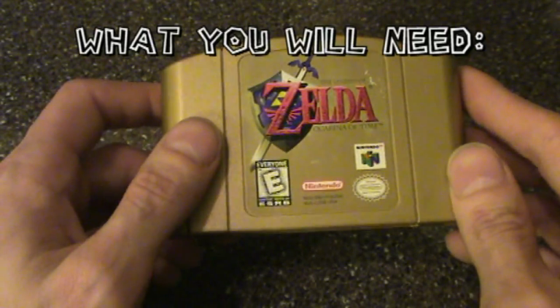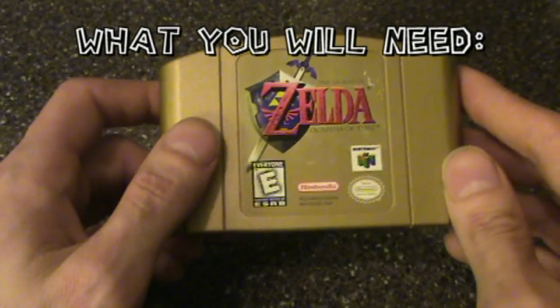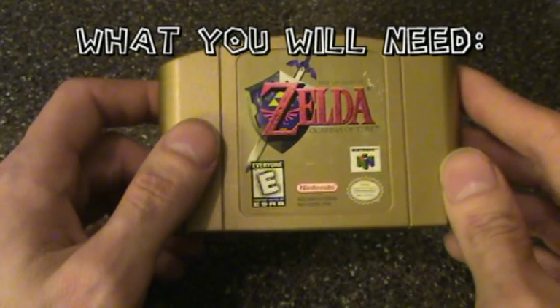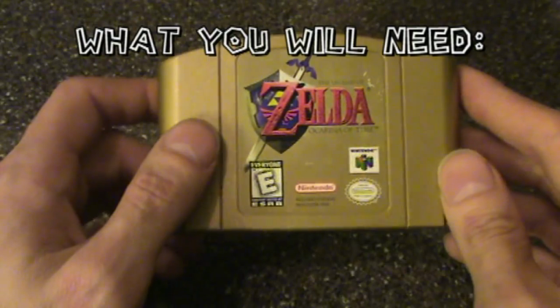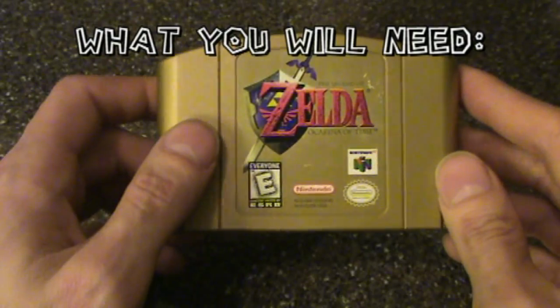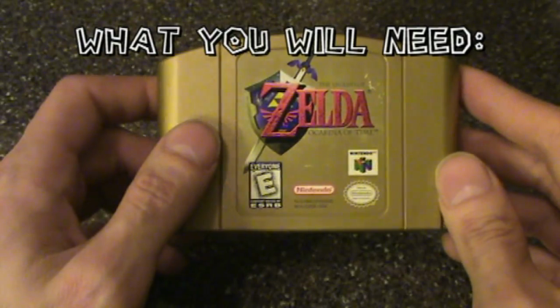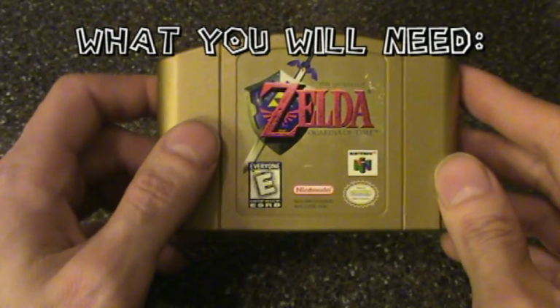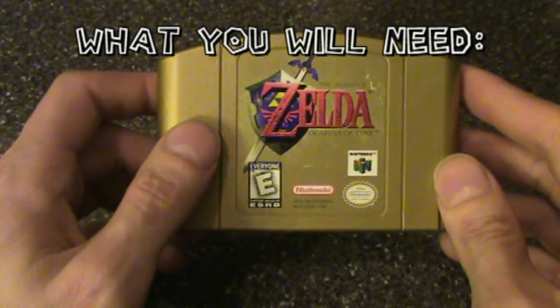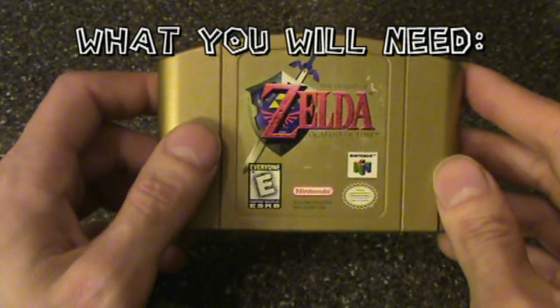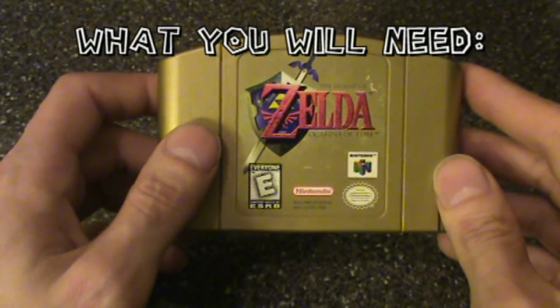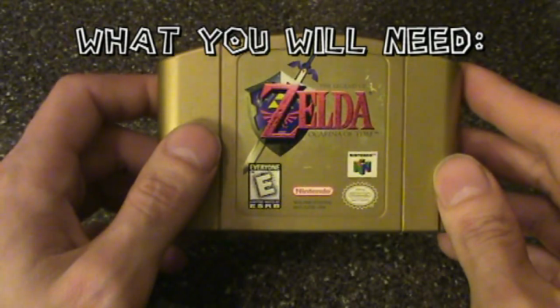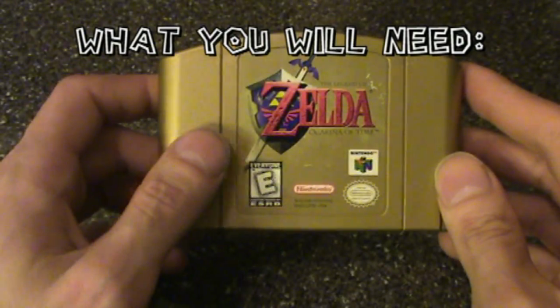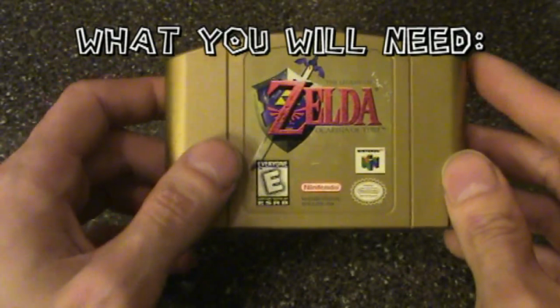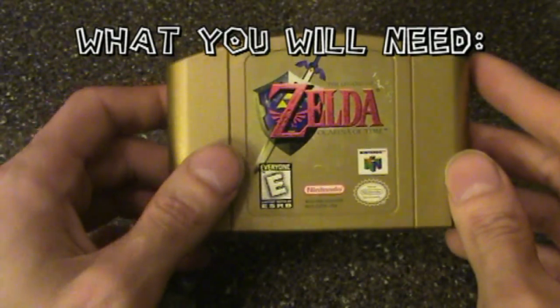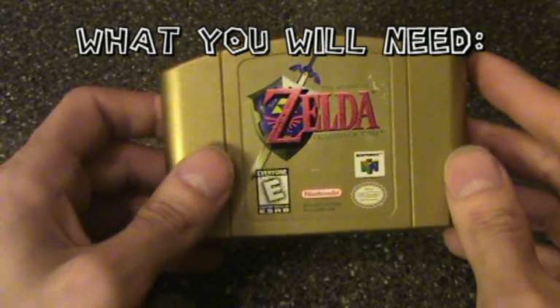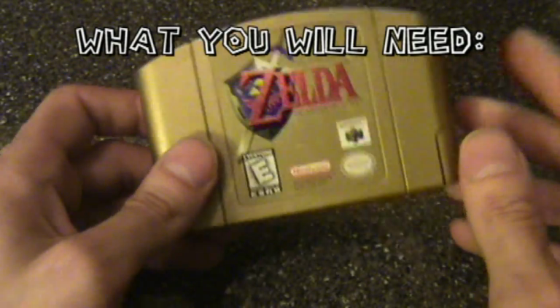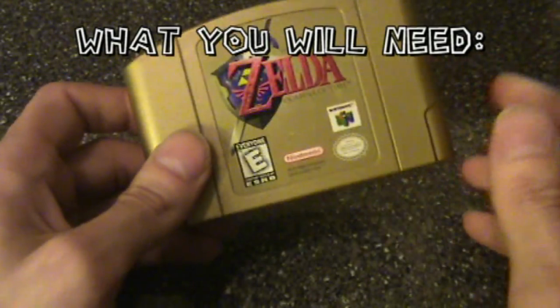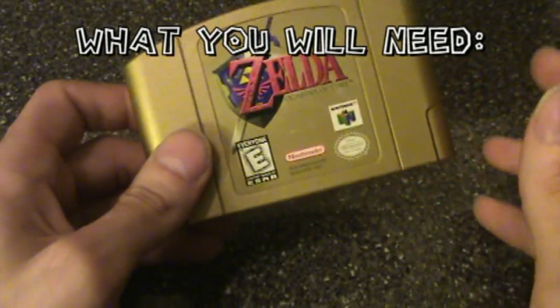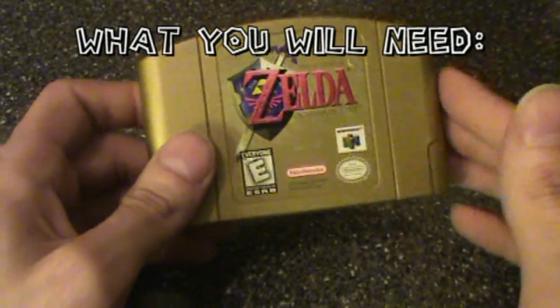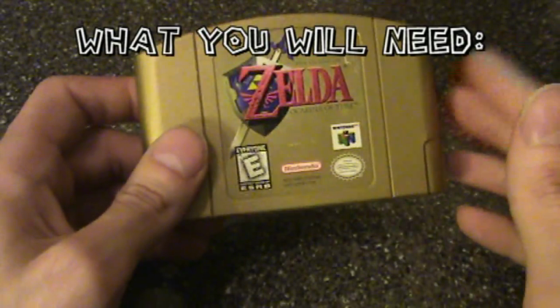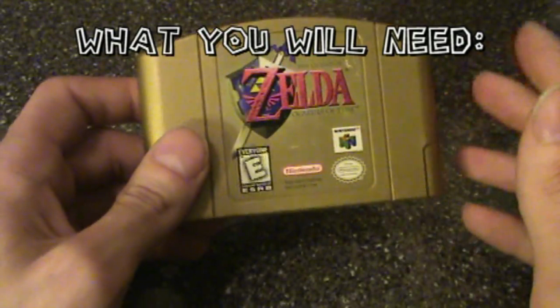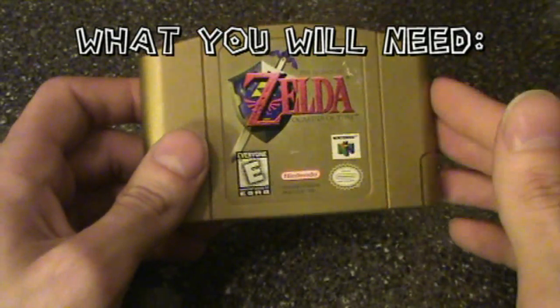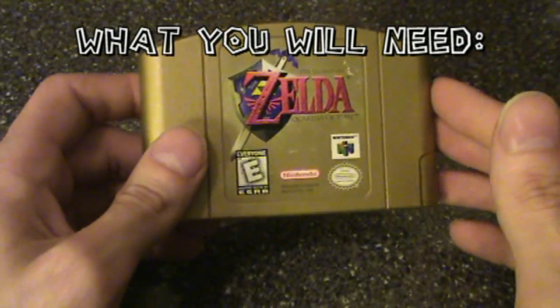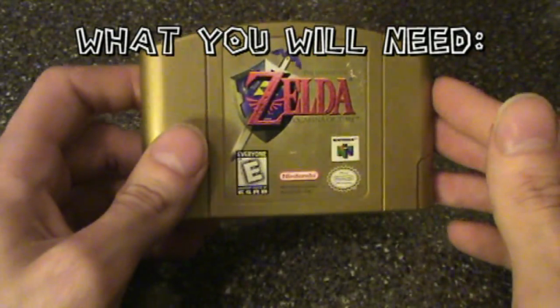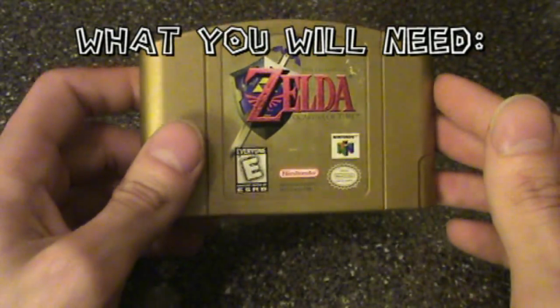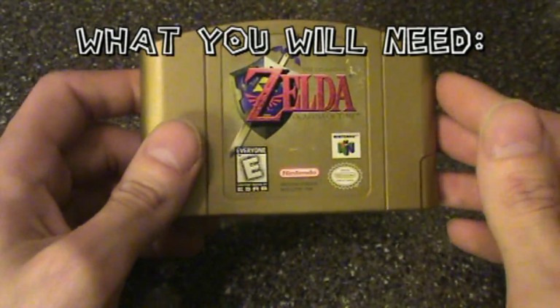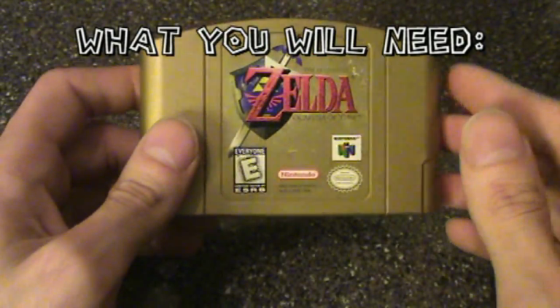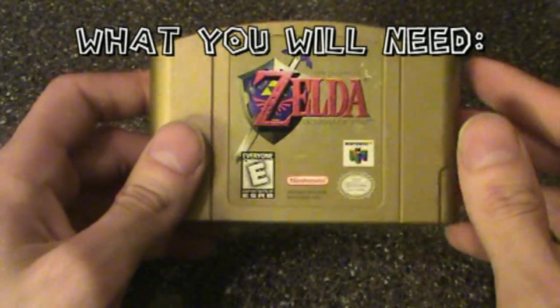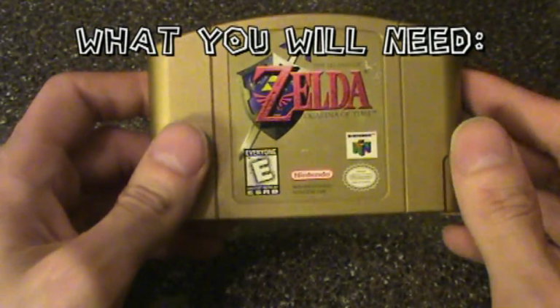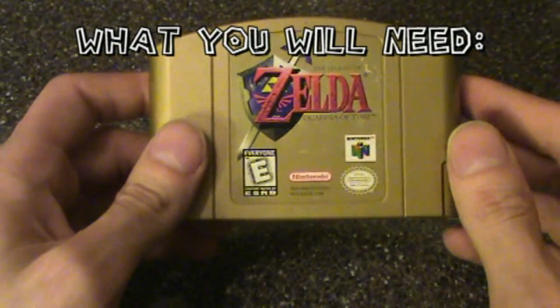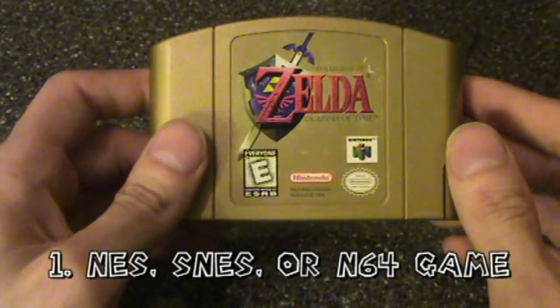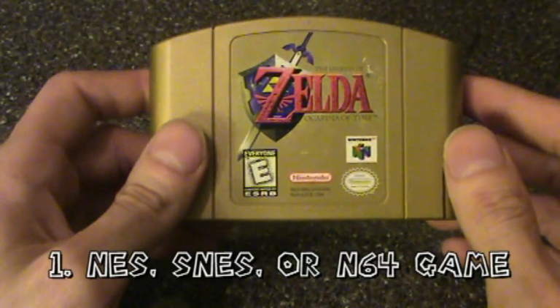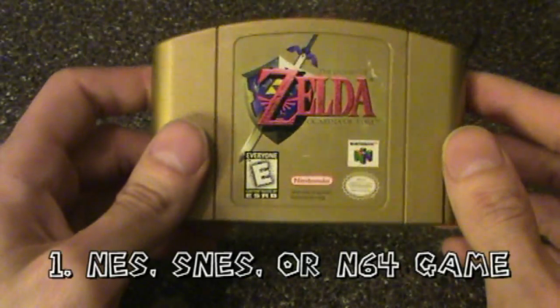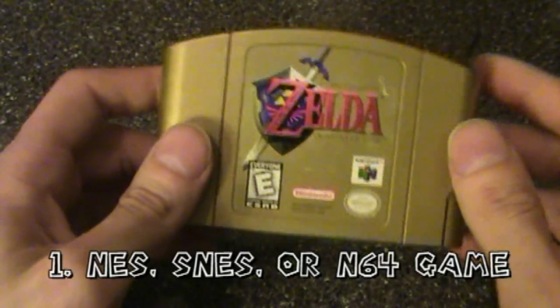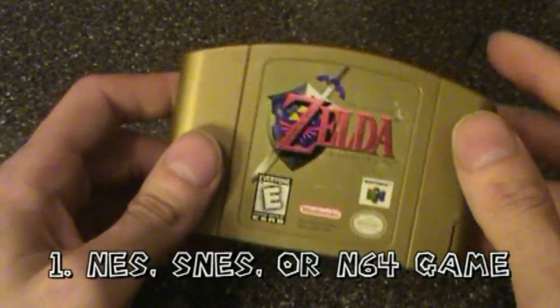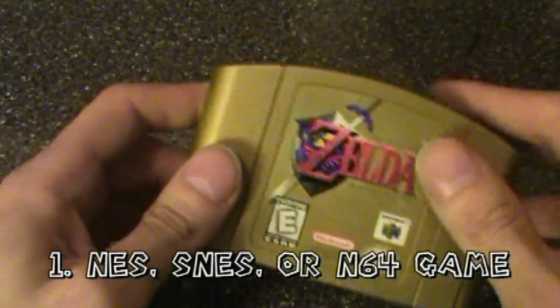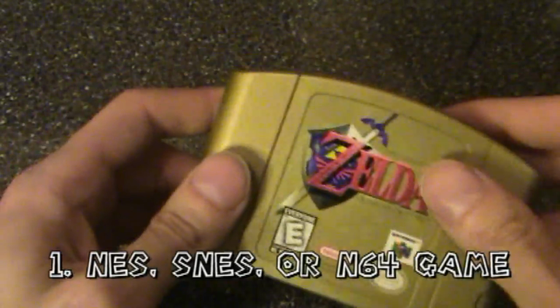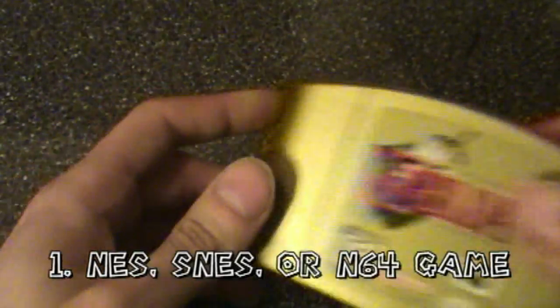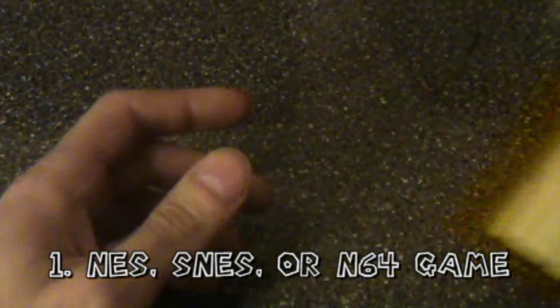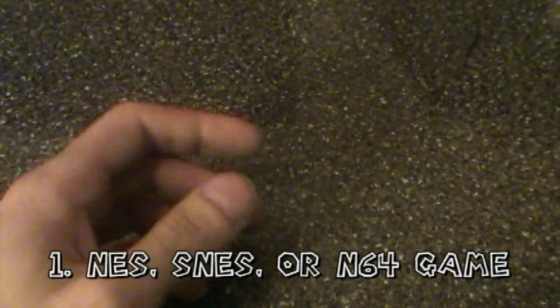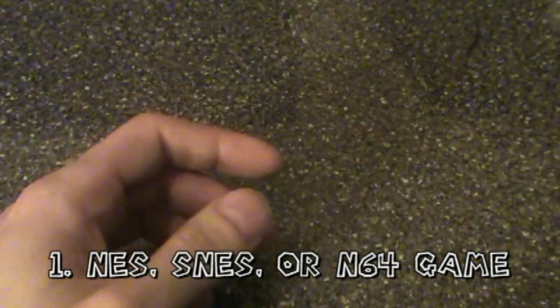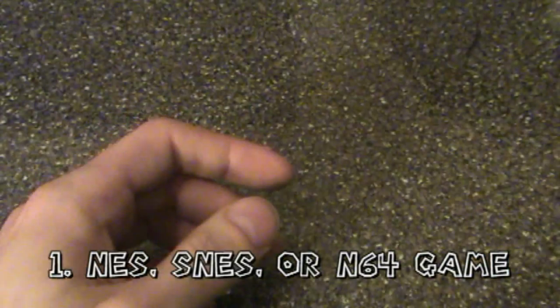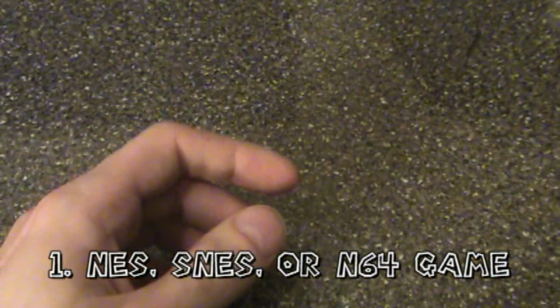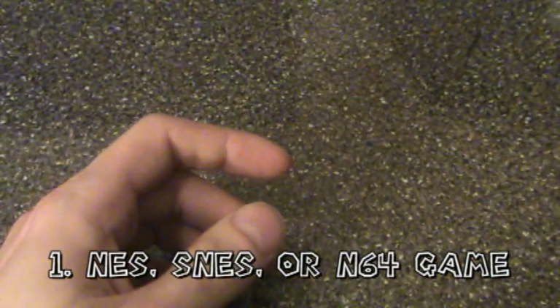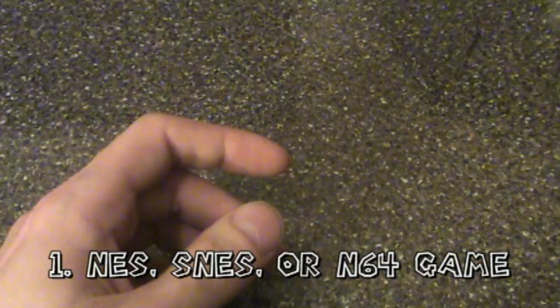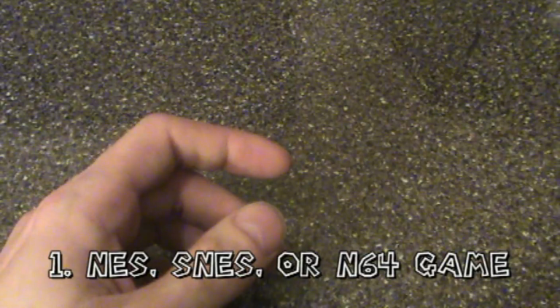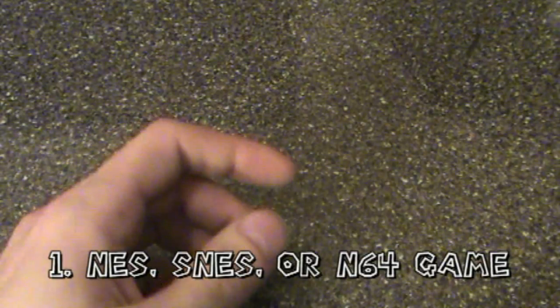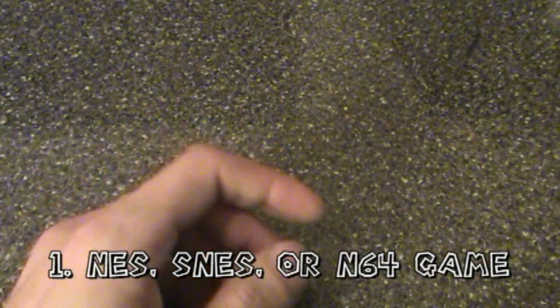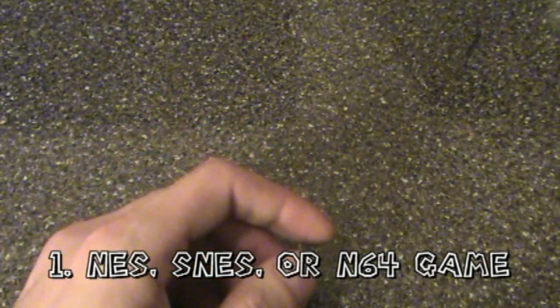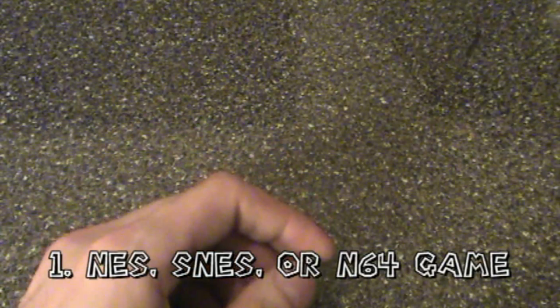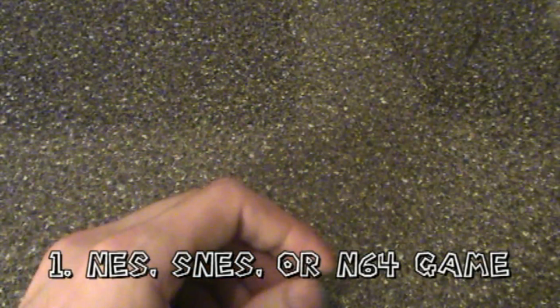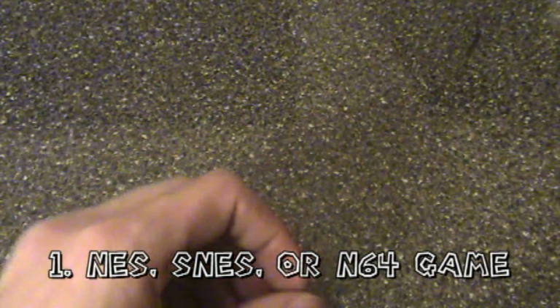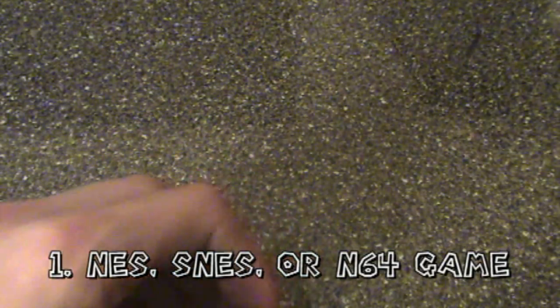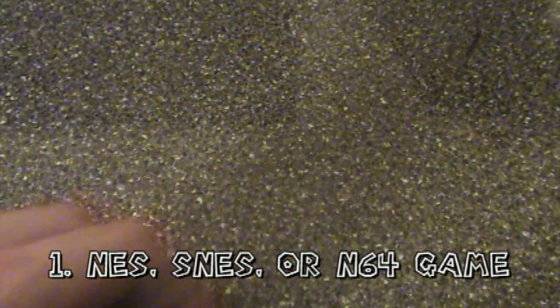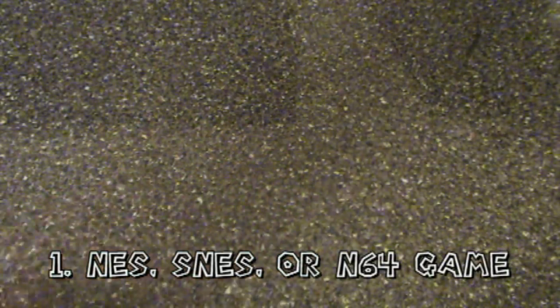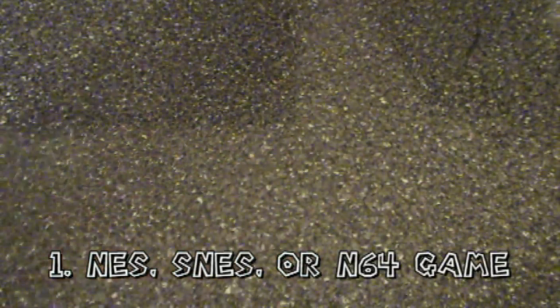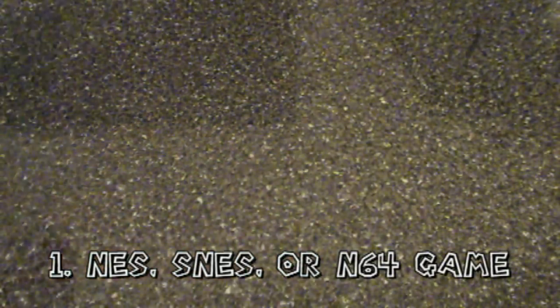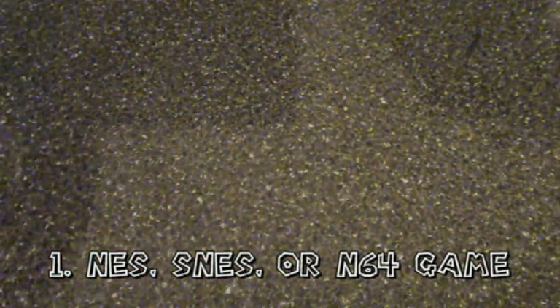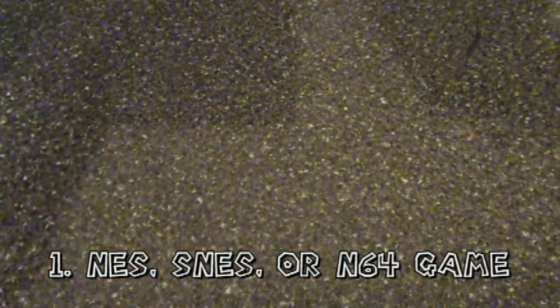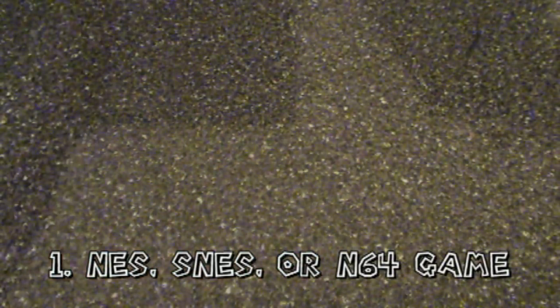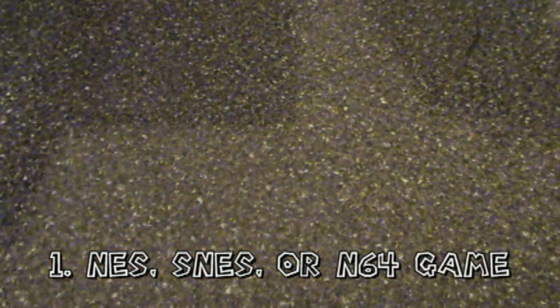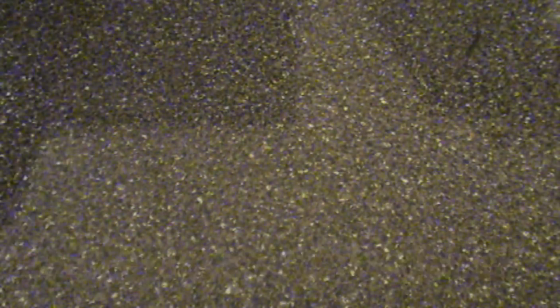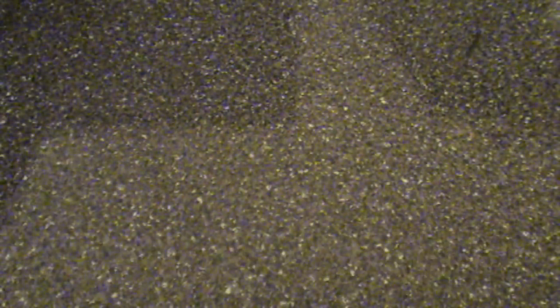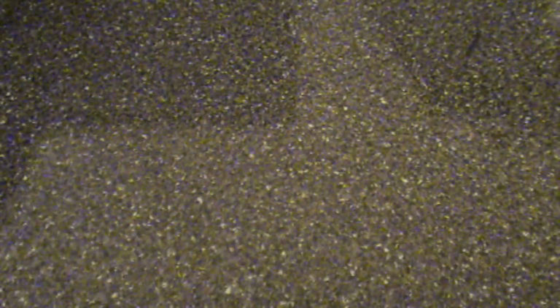I'm going to teach you how to replace these batteries. What you'll need, first of all, is a game — NES, SNES, or N64 game.